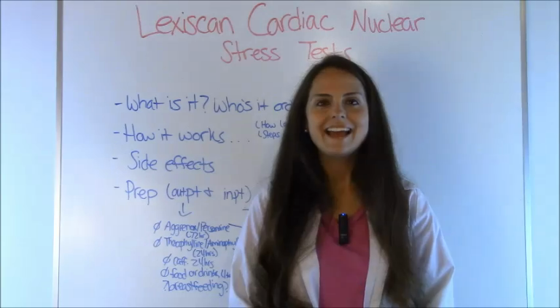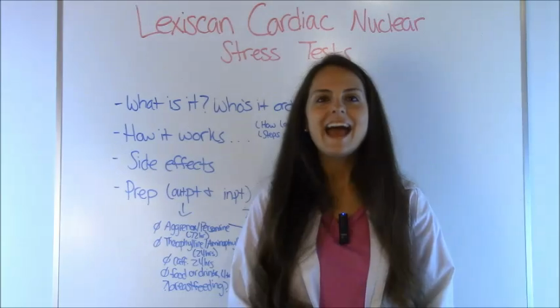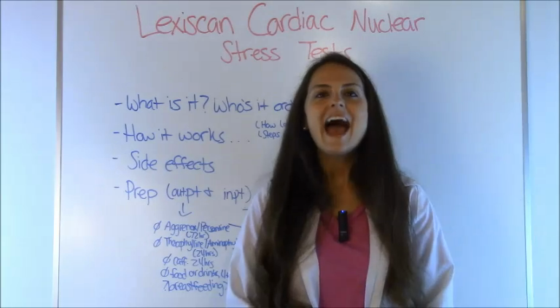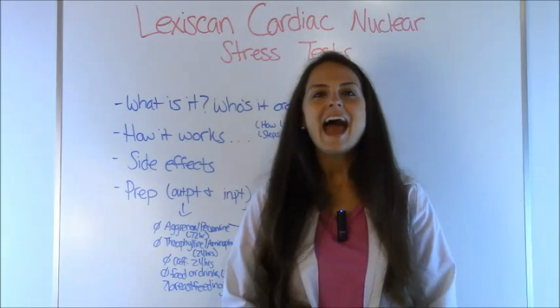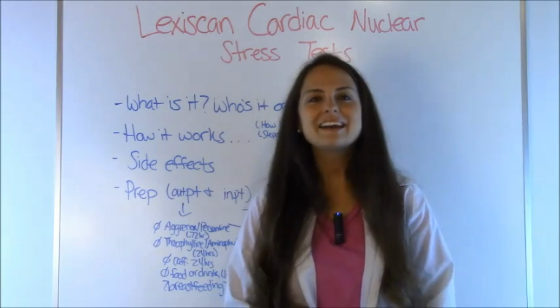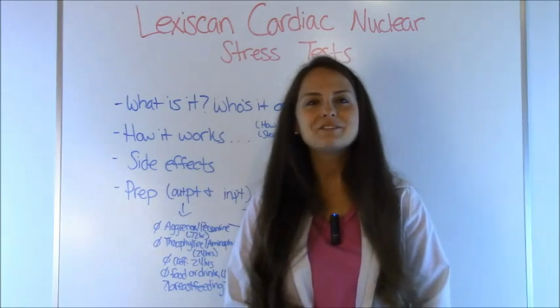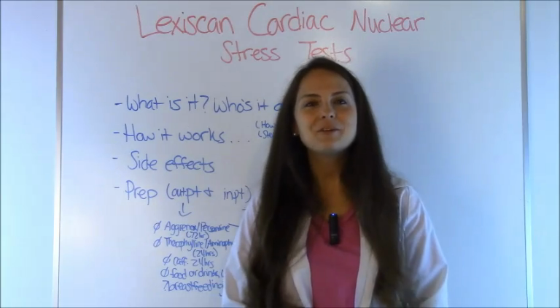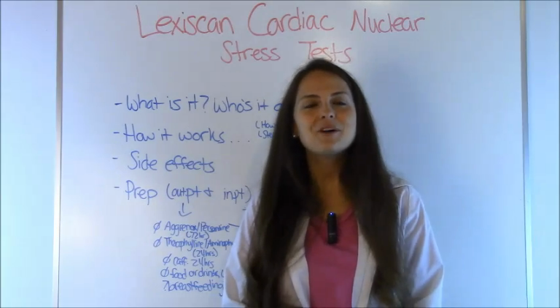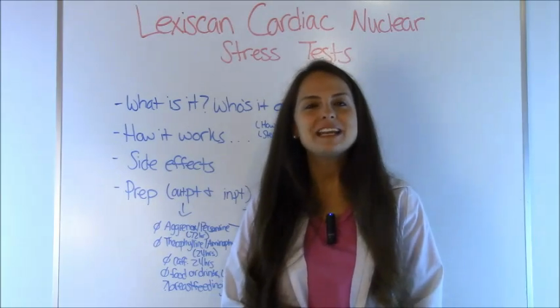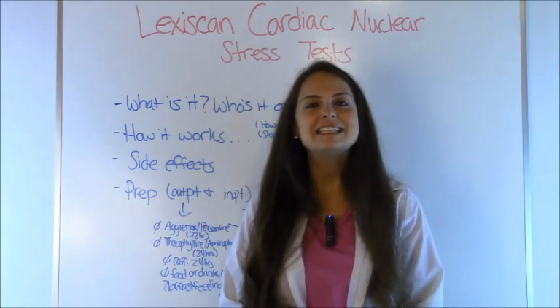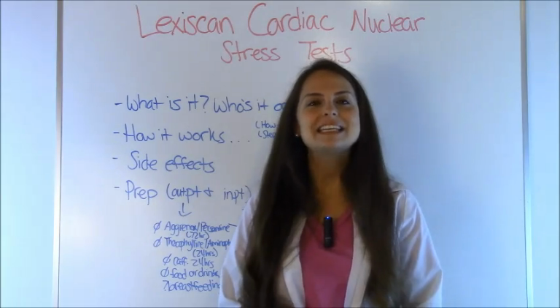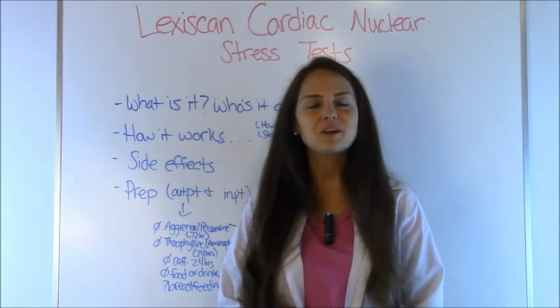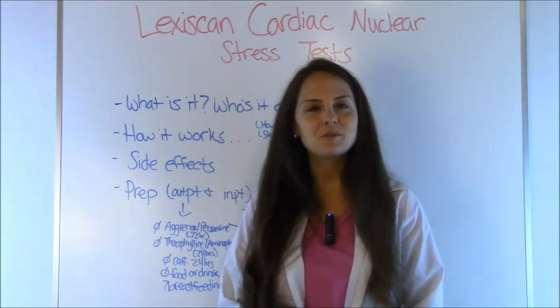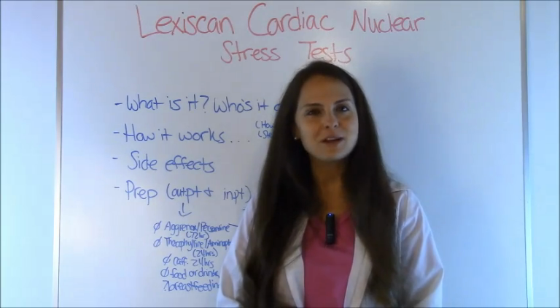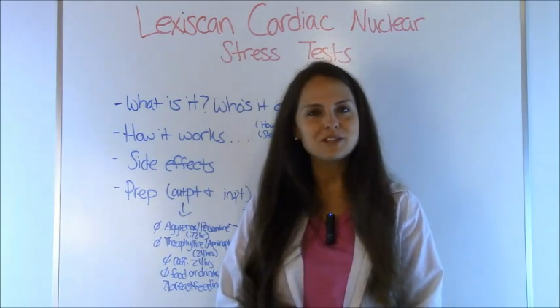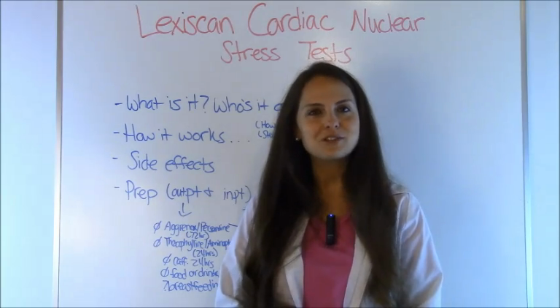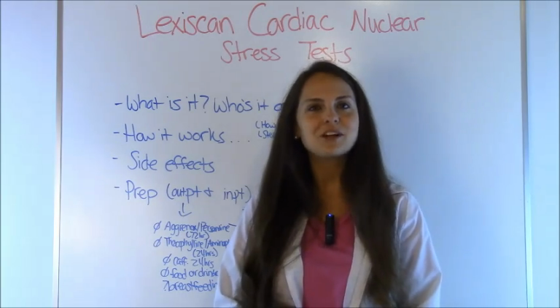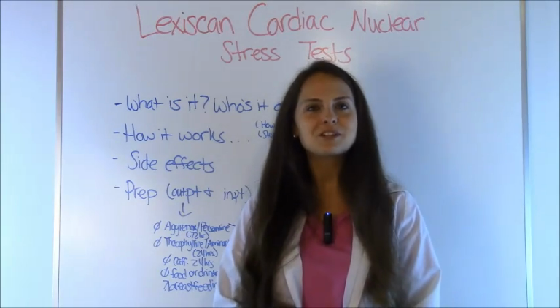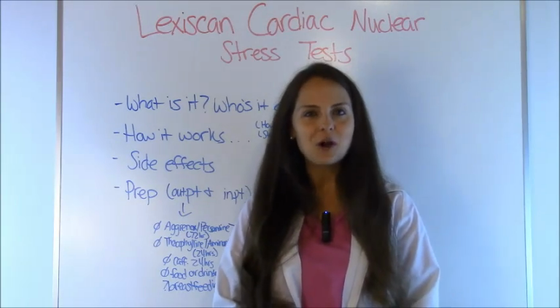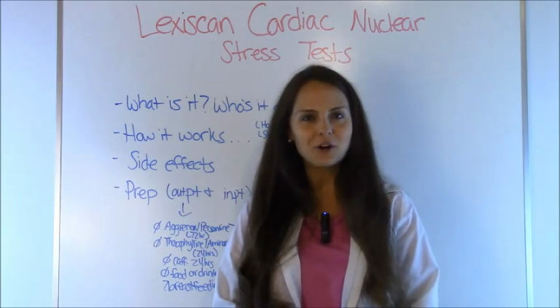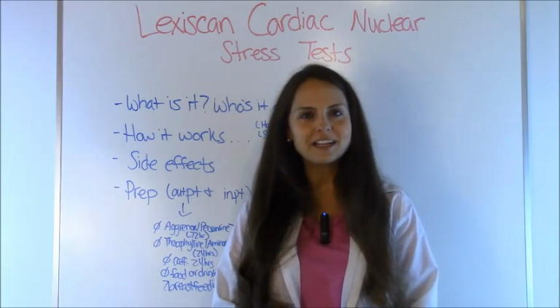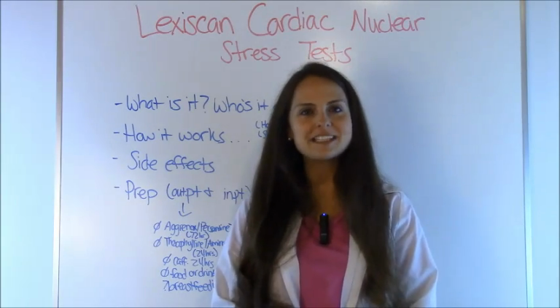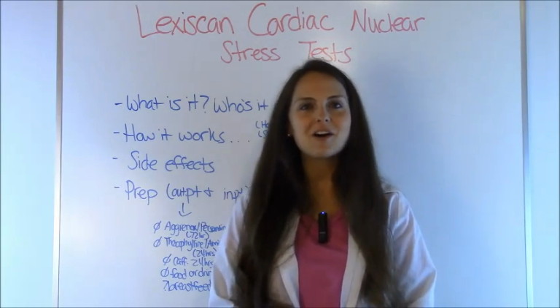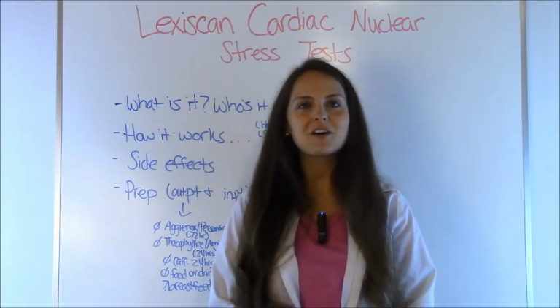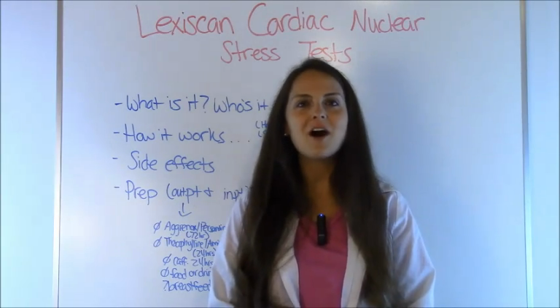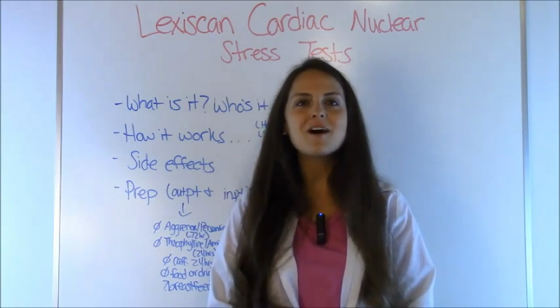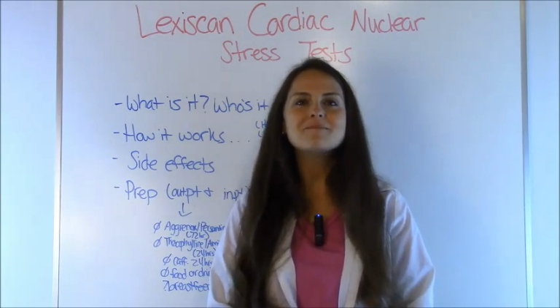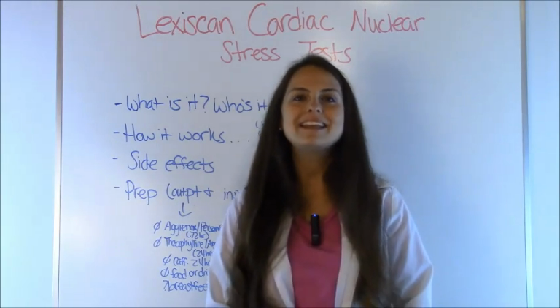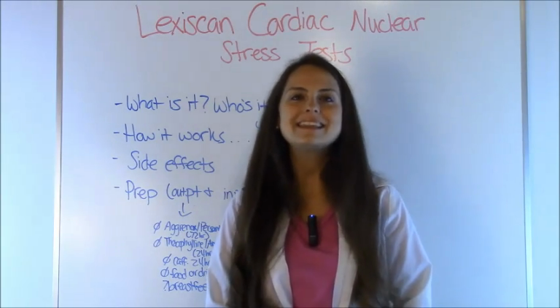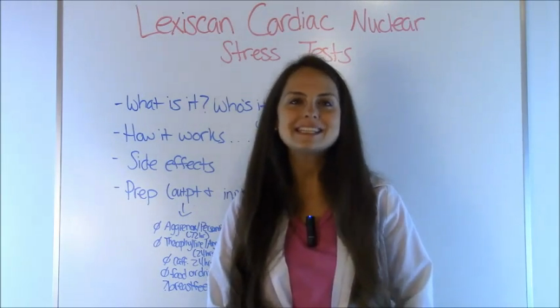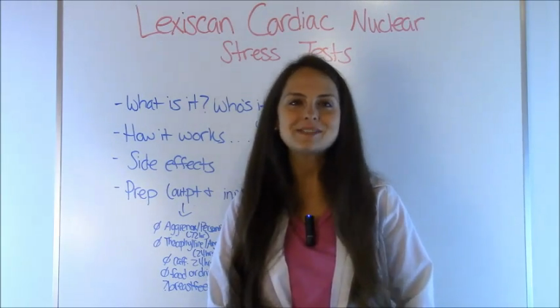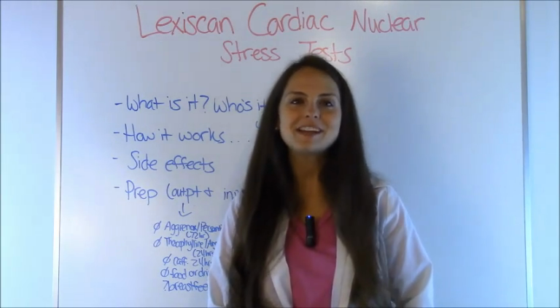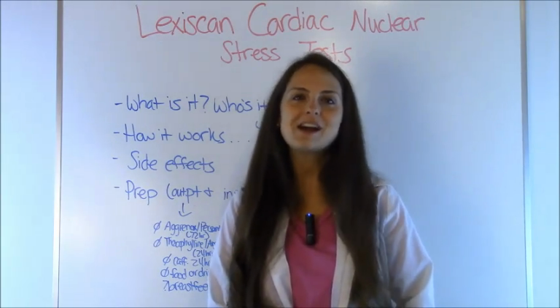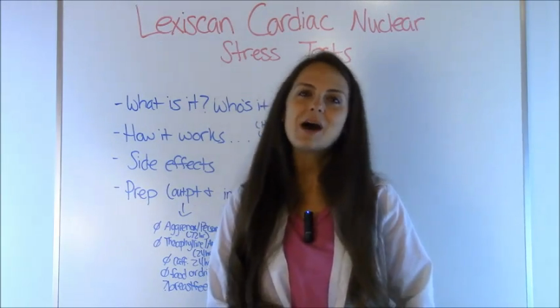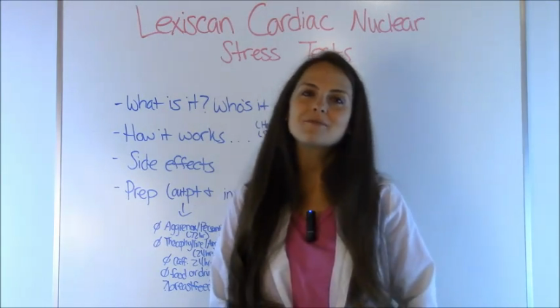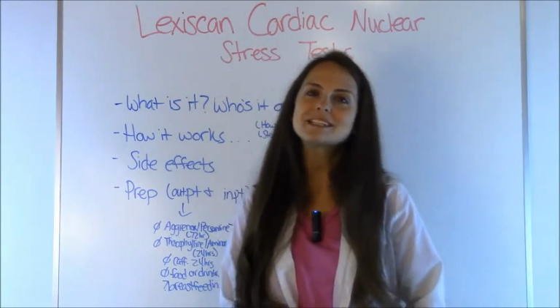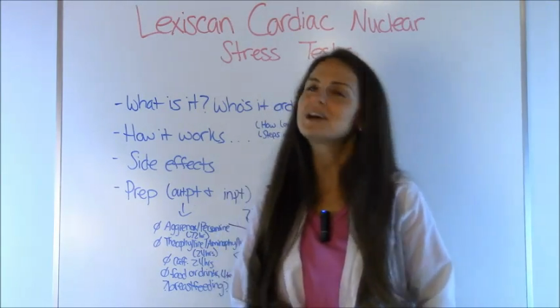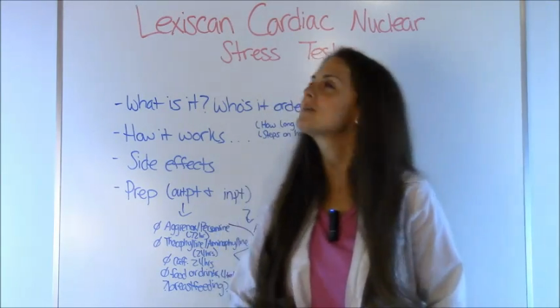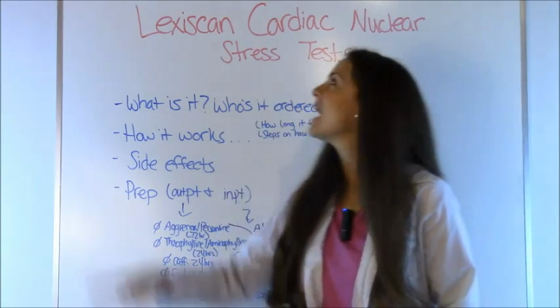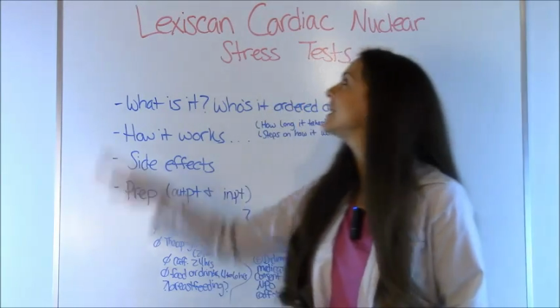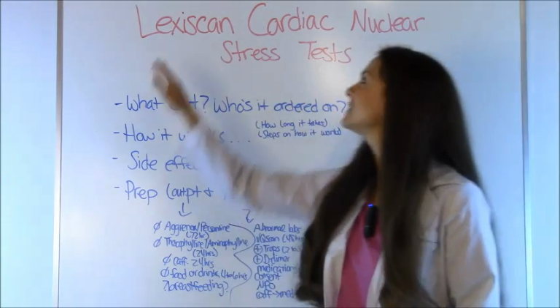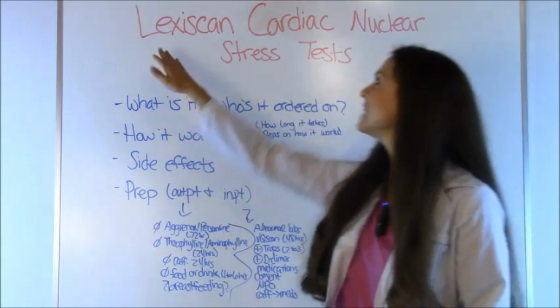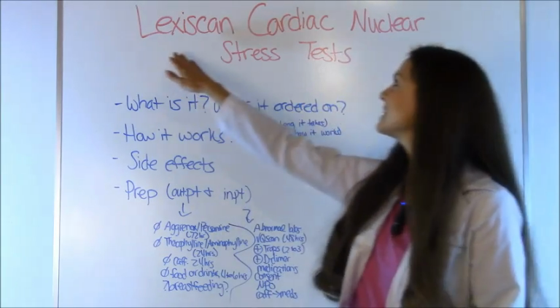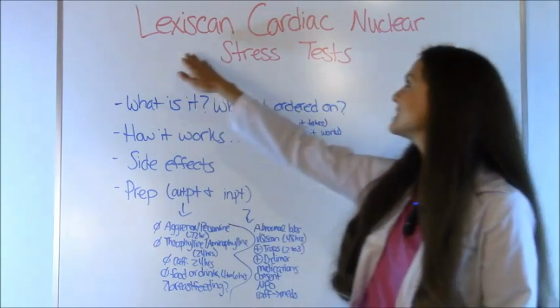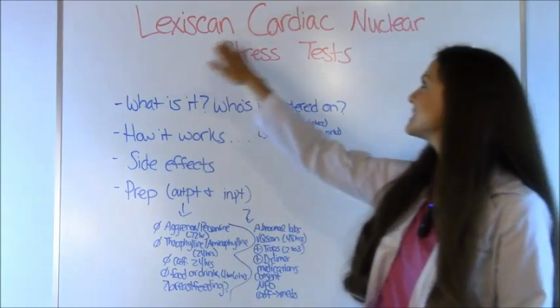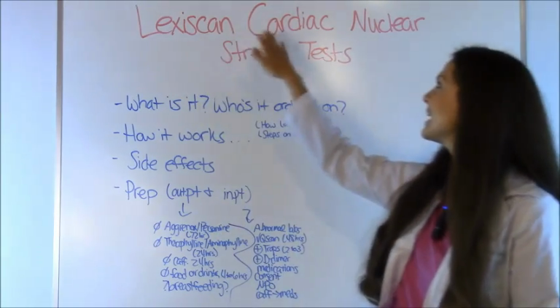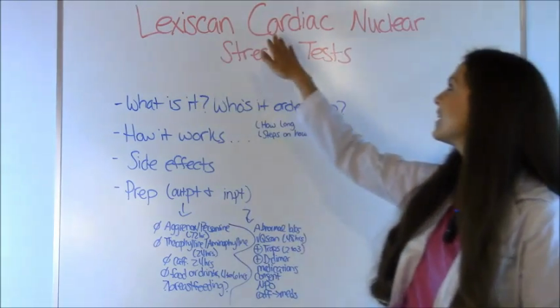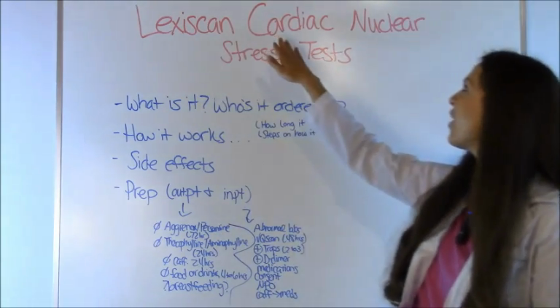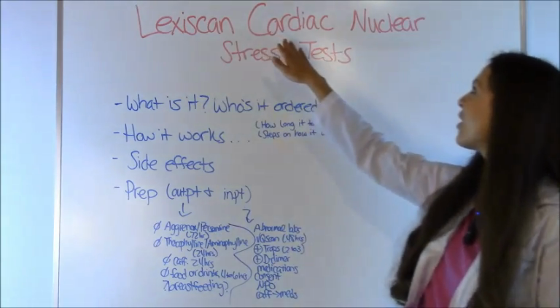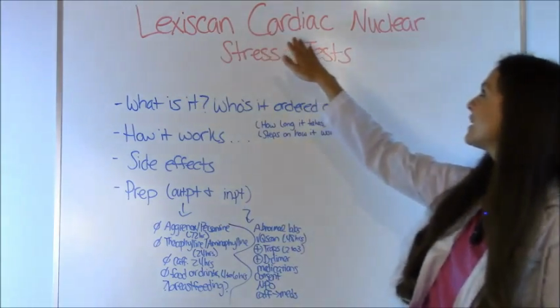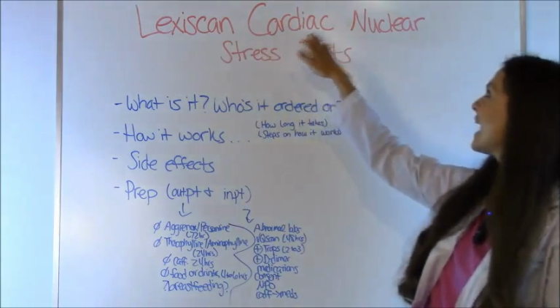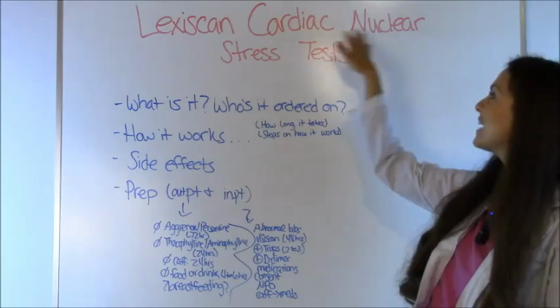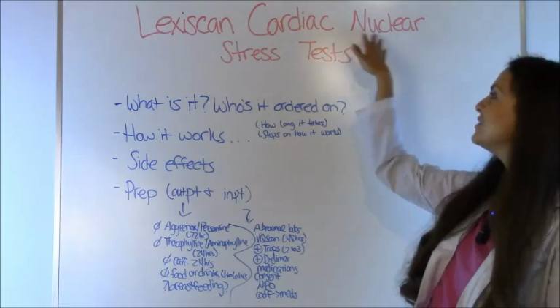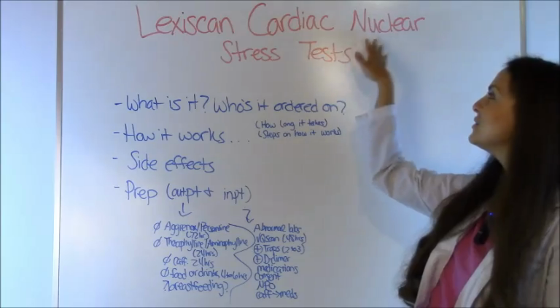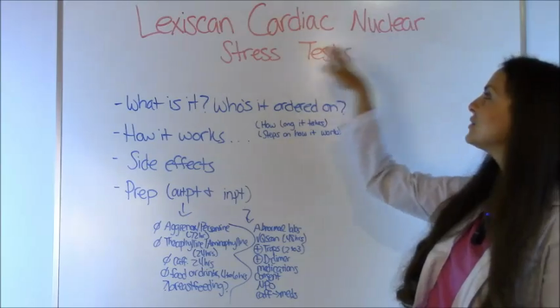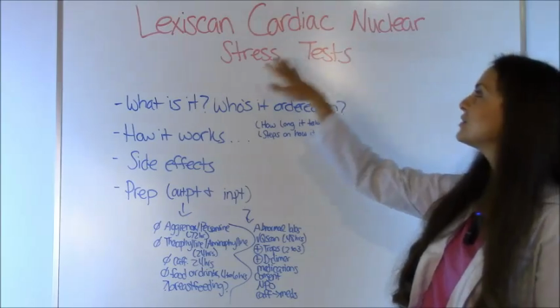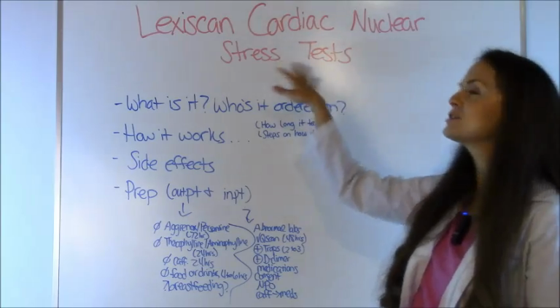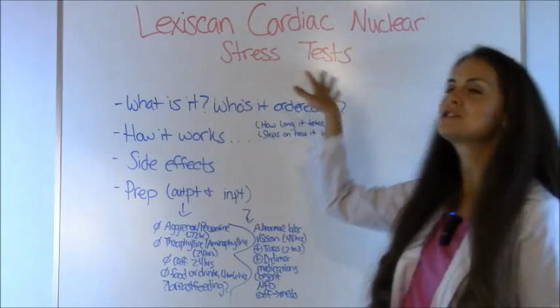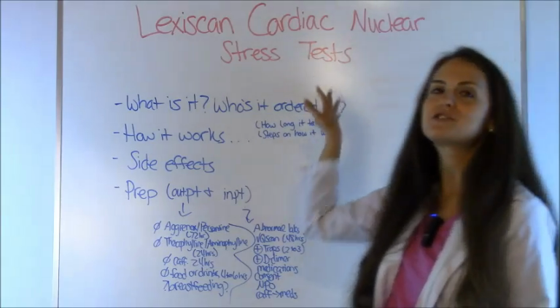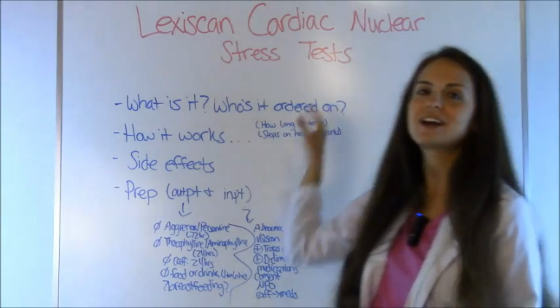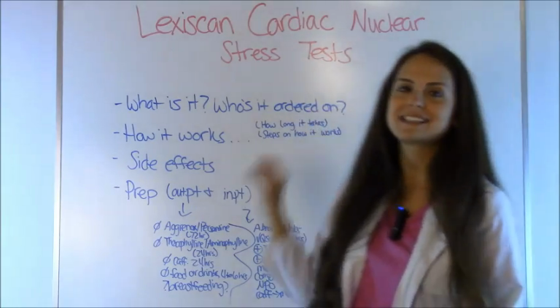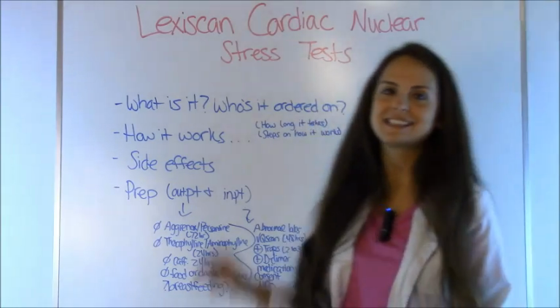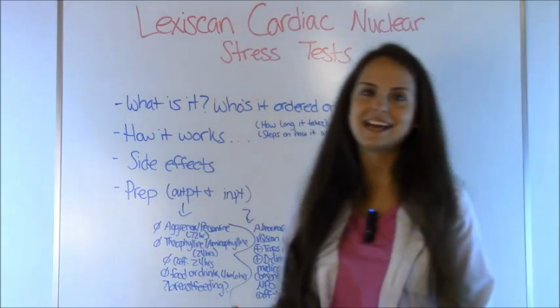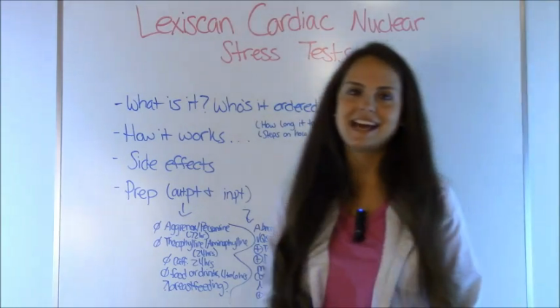Hey everyone, it's Sarah with RegisteredNurseRN.com, and in this video I'm going to talk about the Lexiscan Cardiac Nuclear Stress Test.